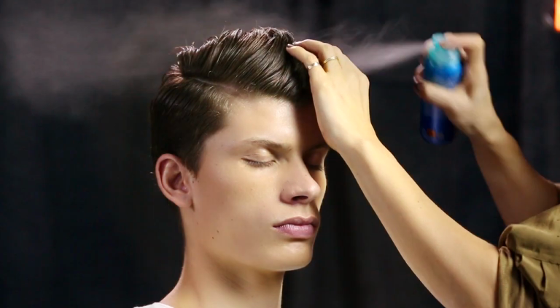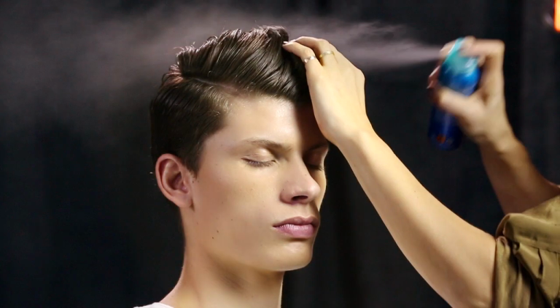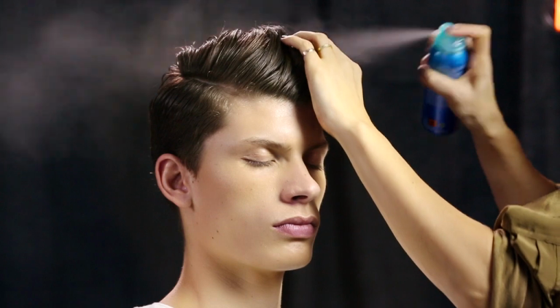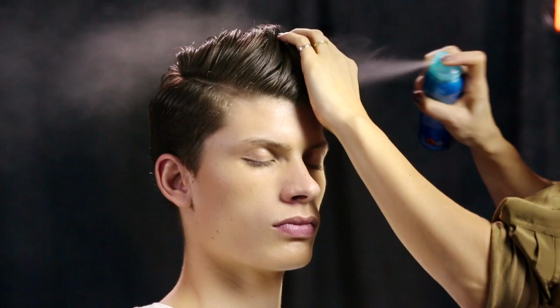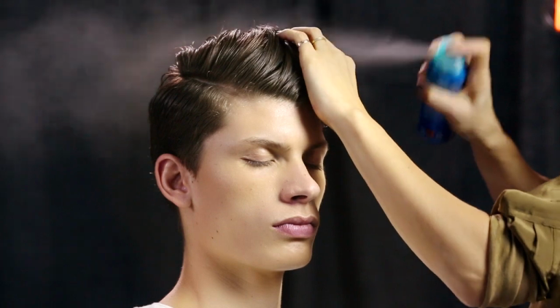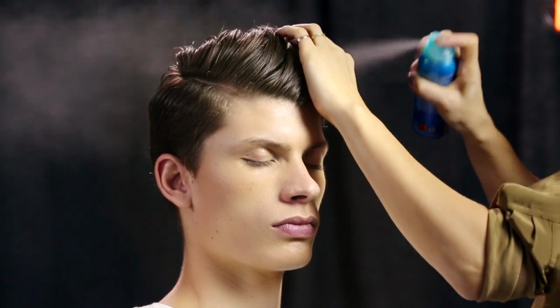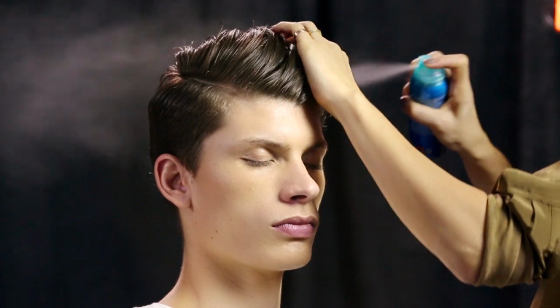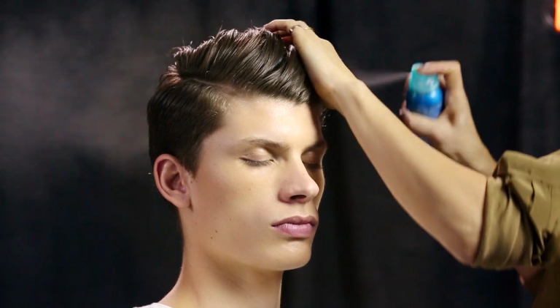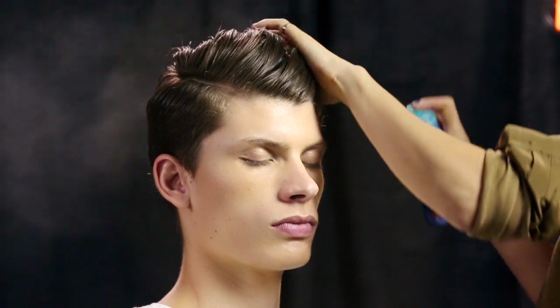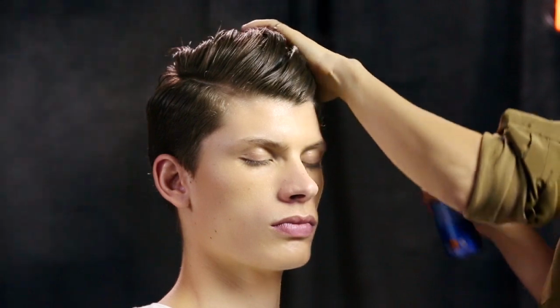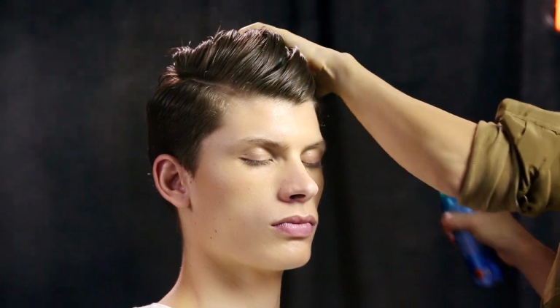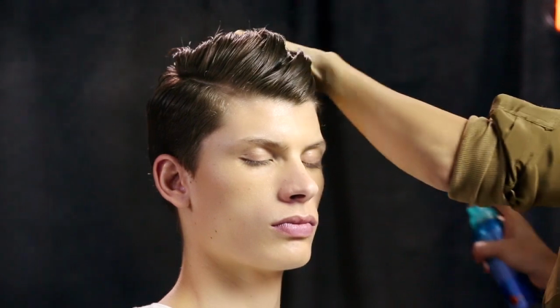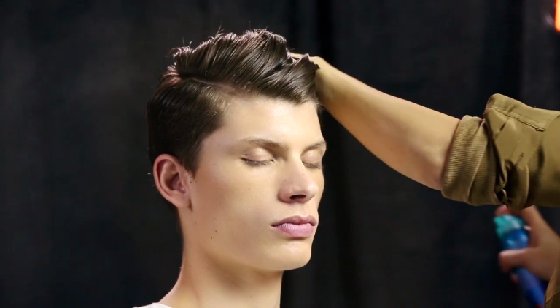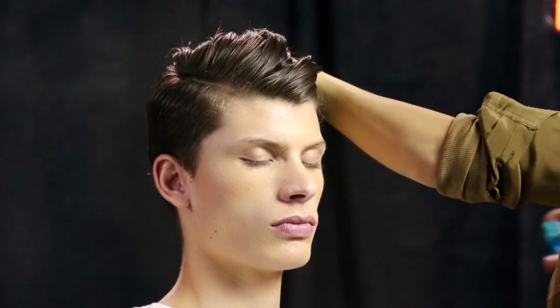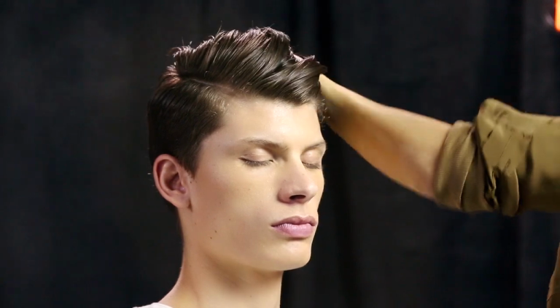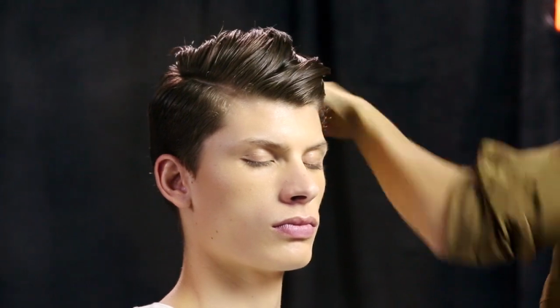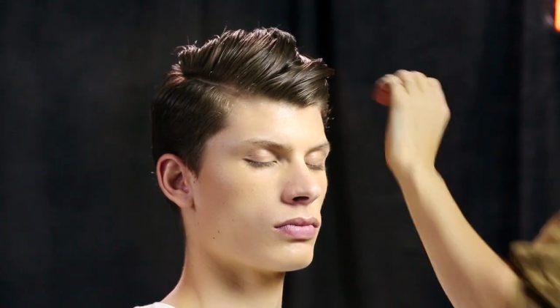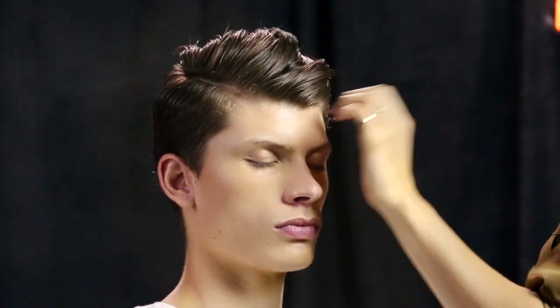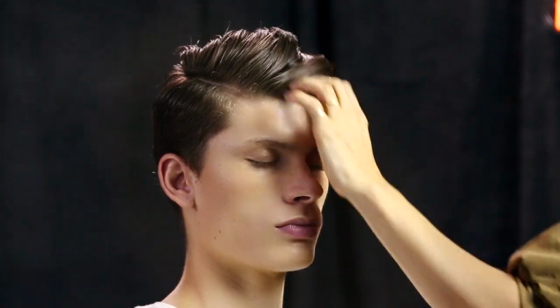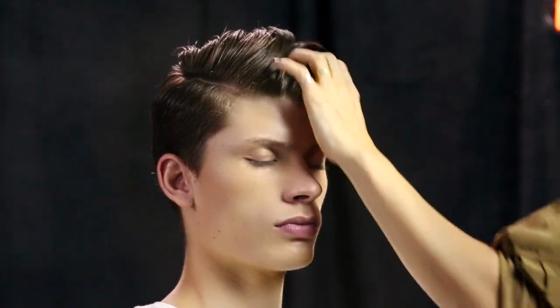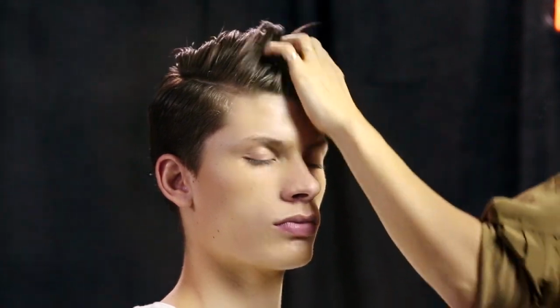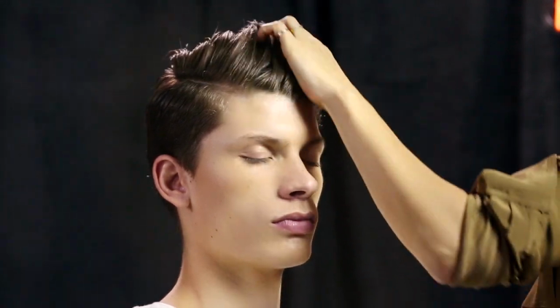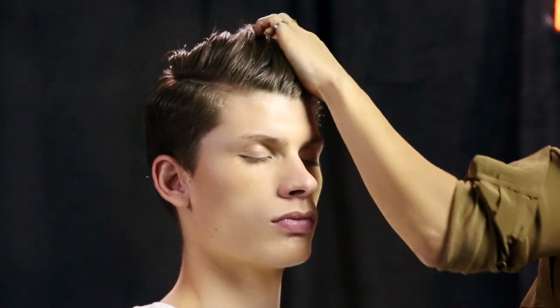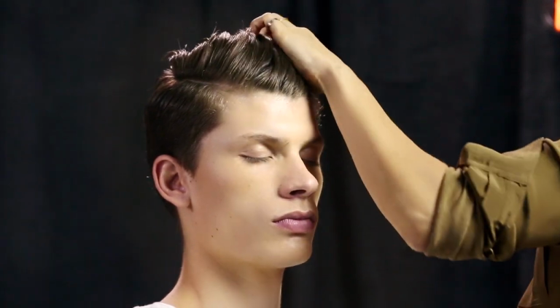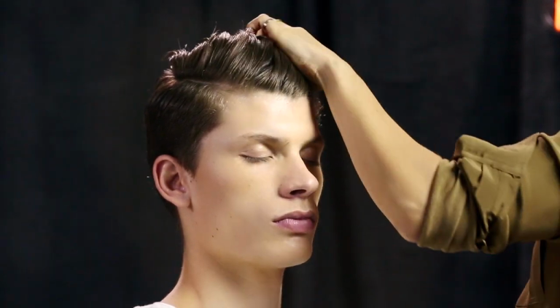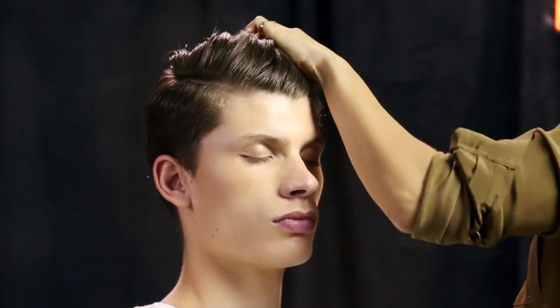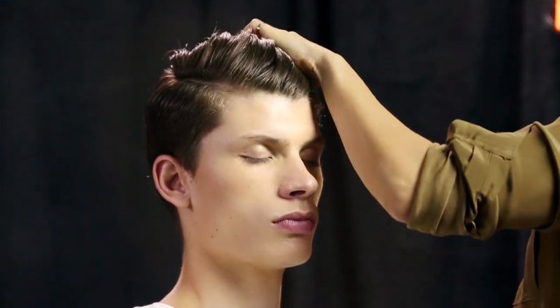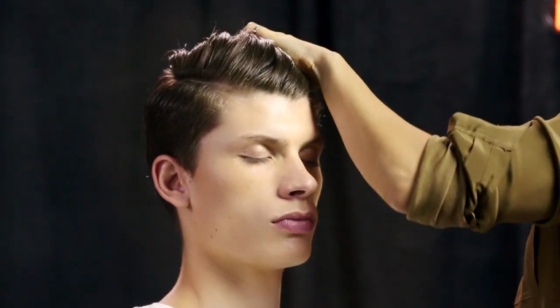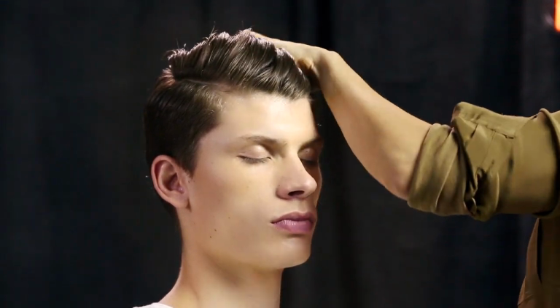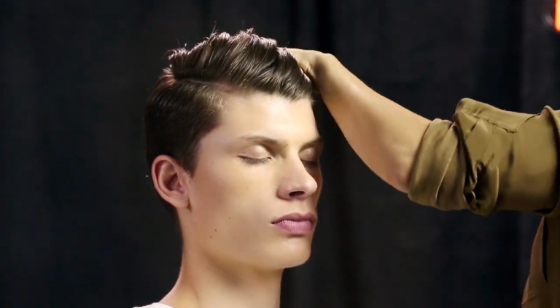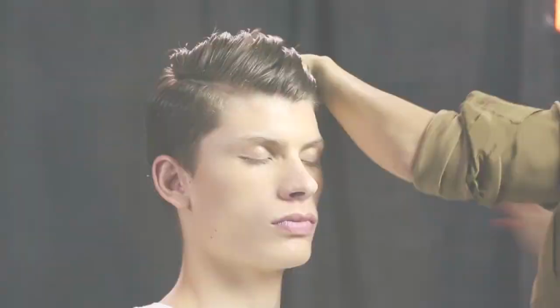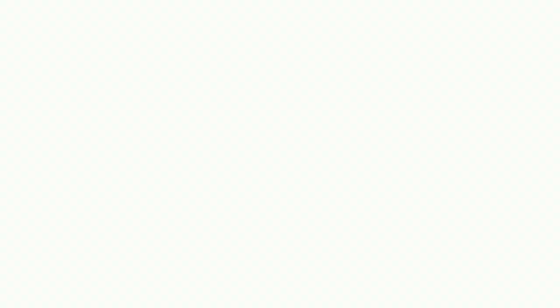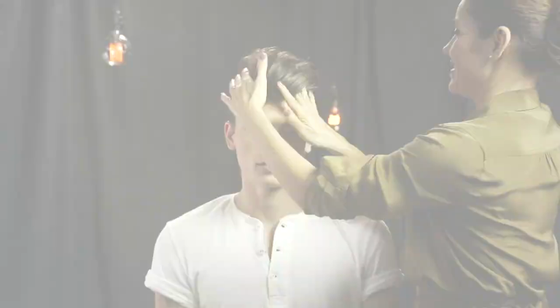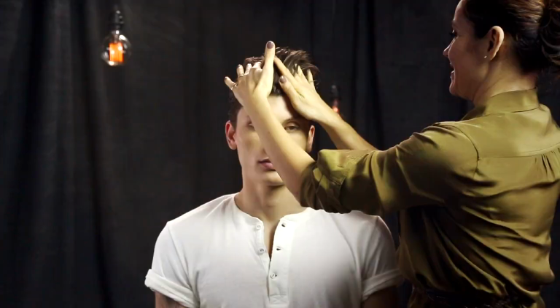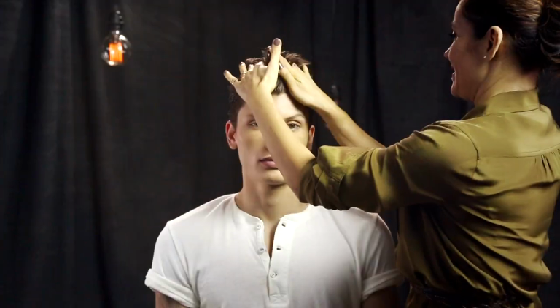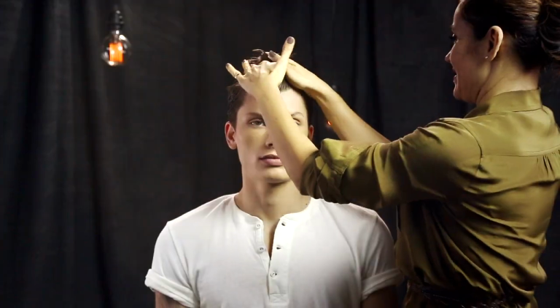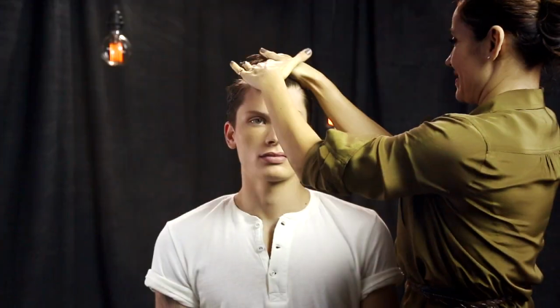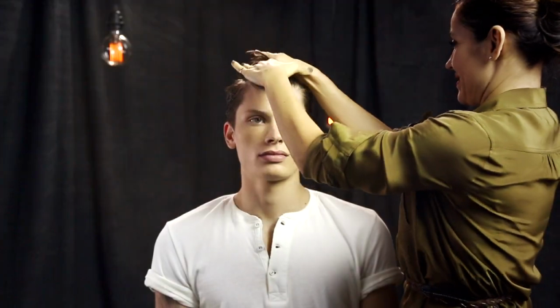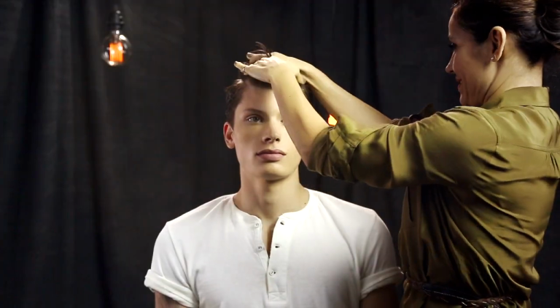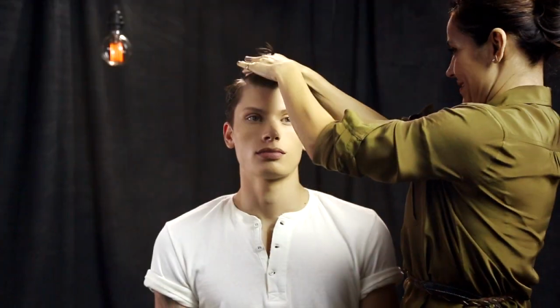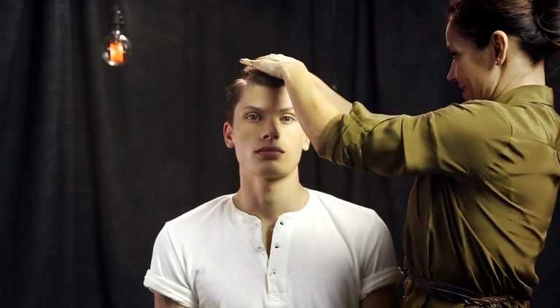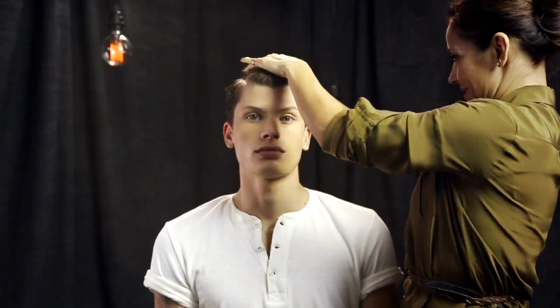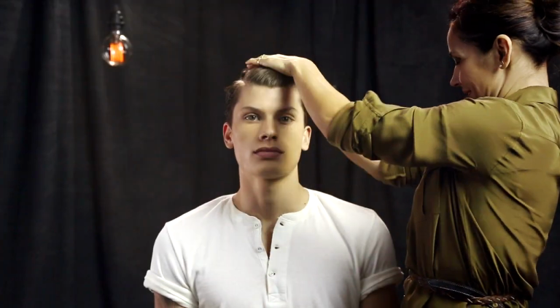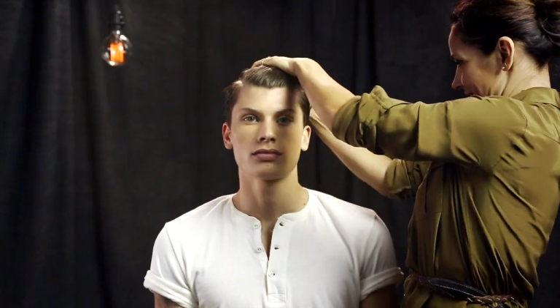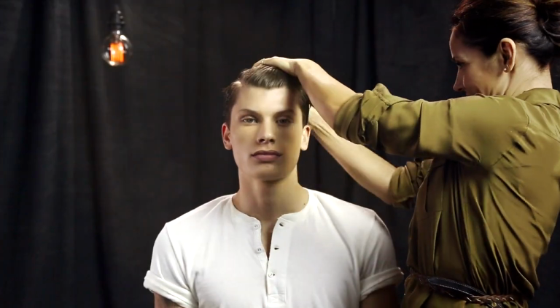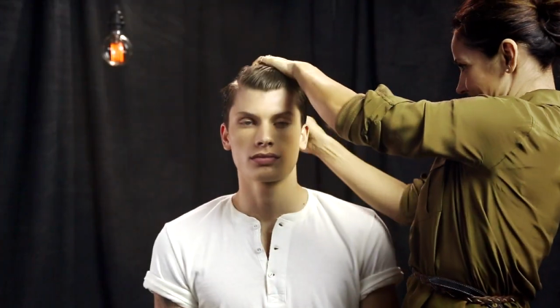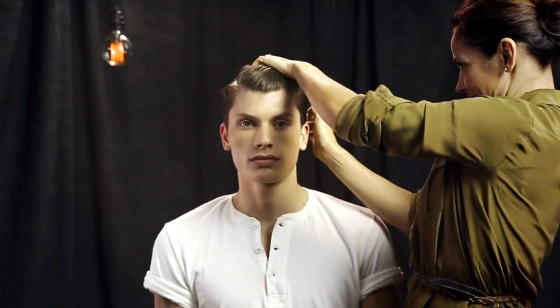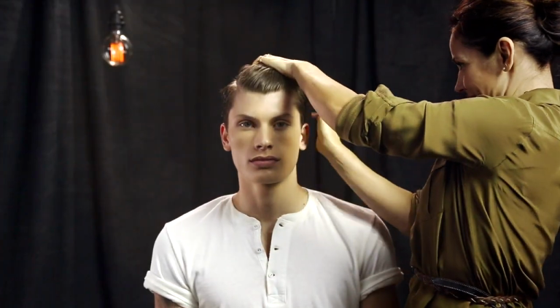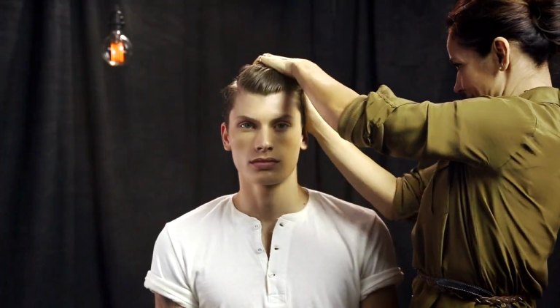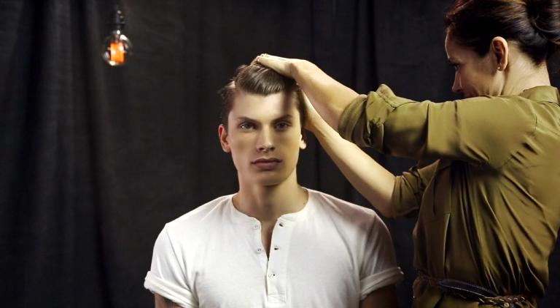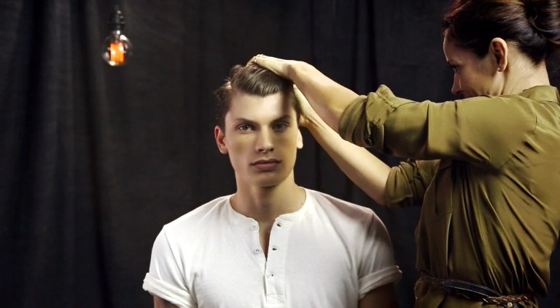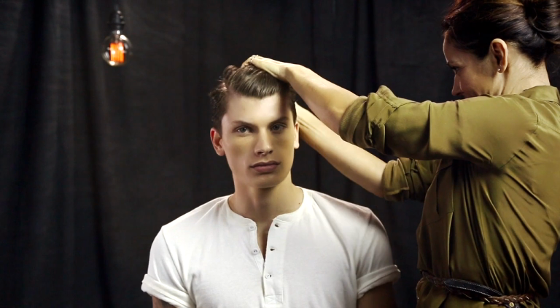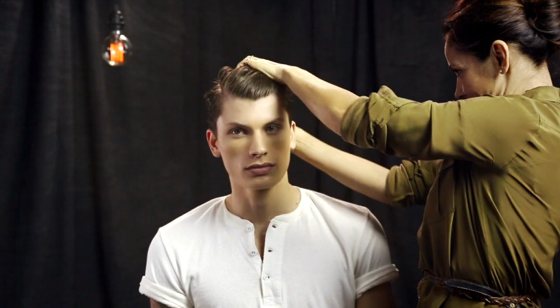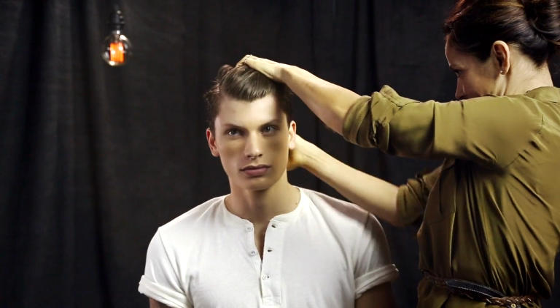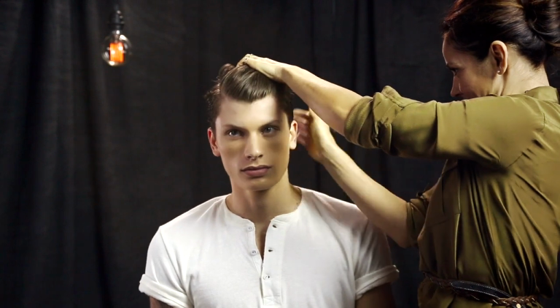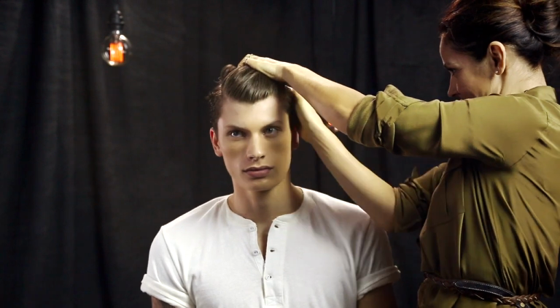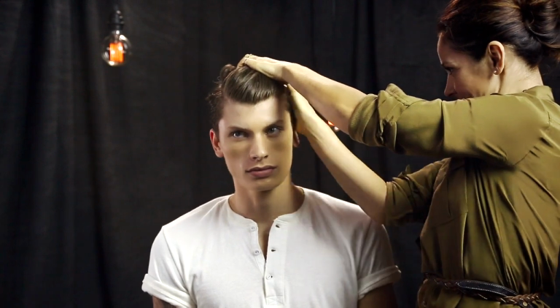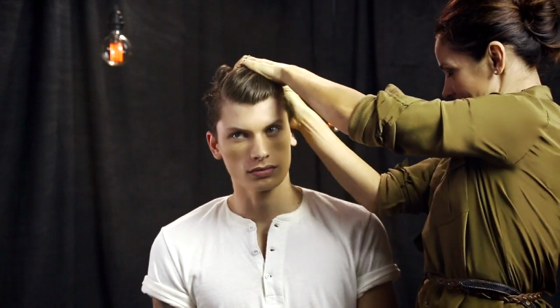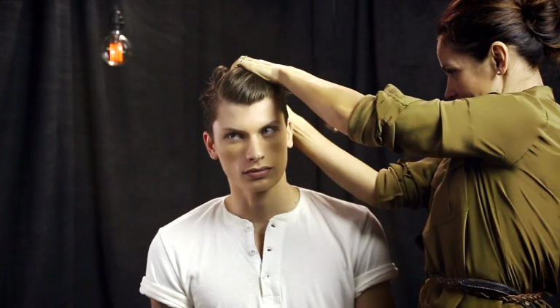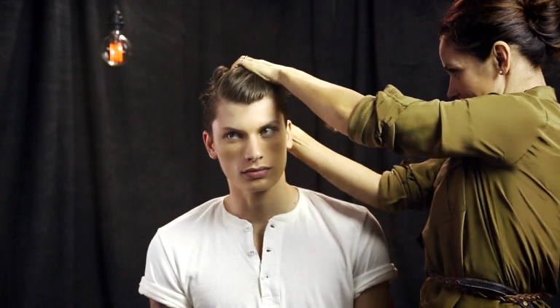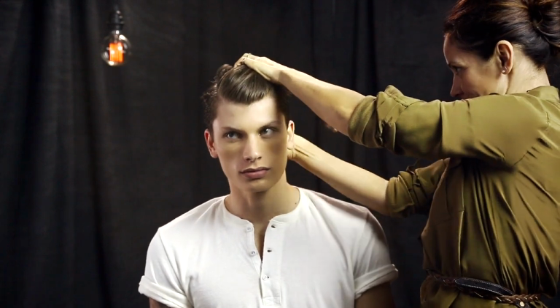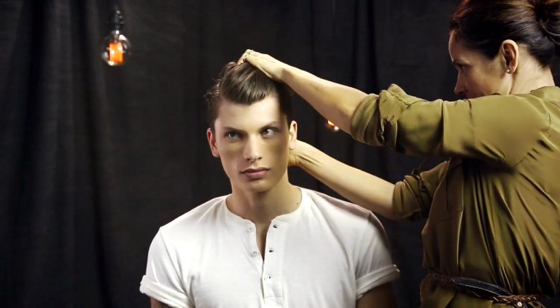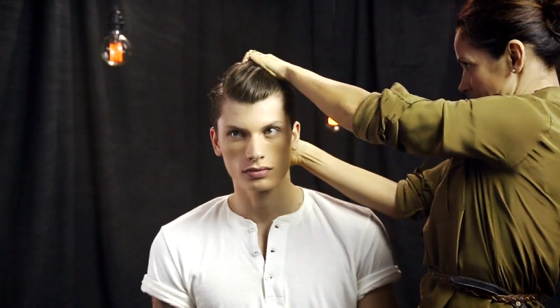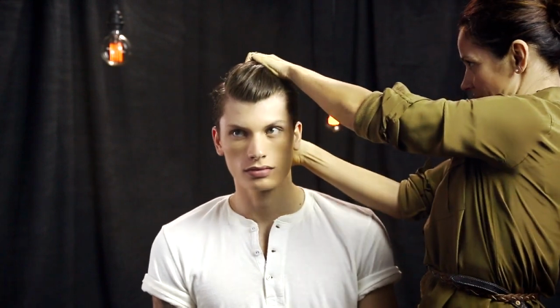Applying does-it-all hairspray sets the shape. Sabrina uses her hands to give the final style a lived-in look.